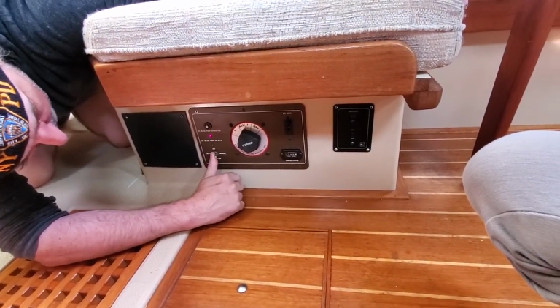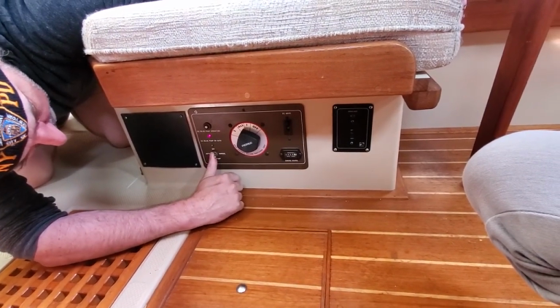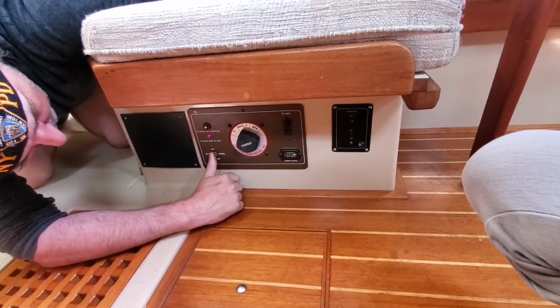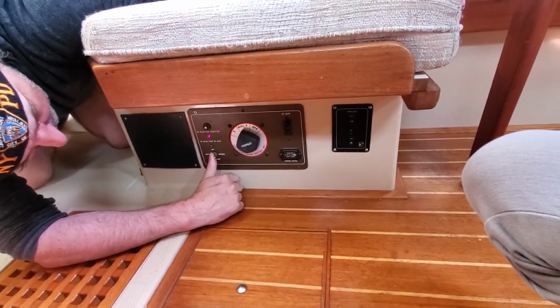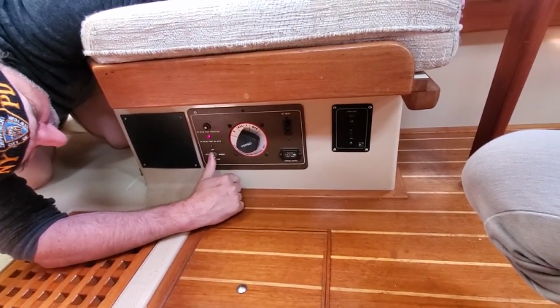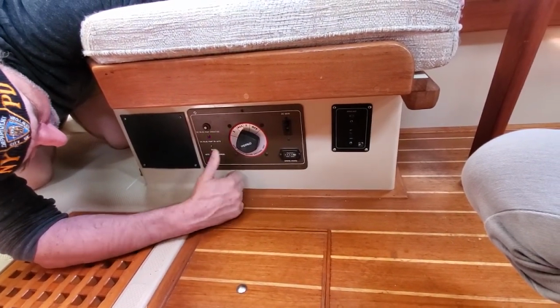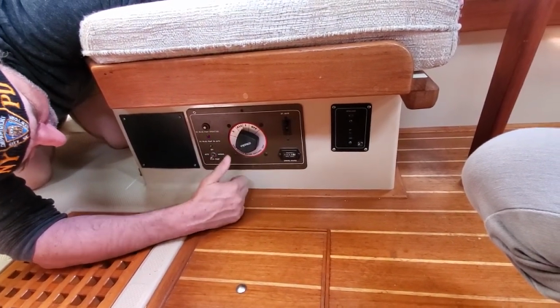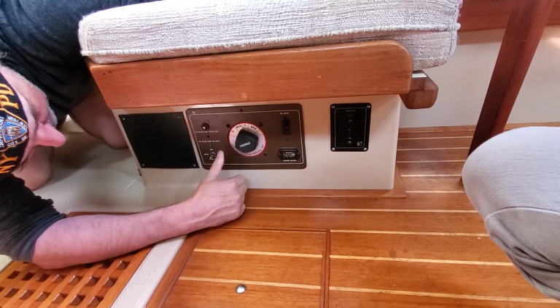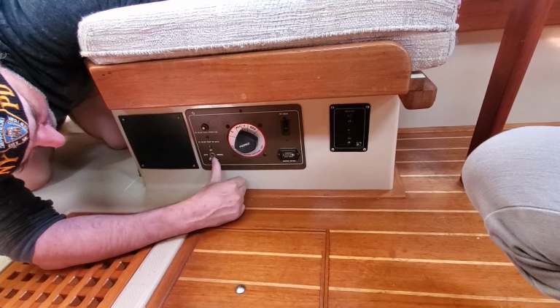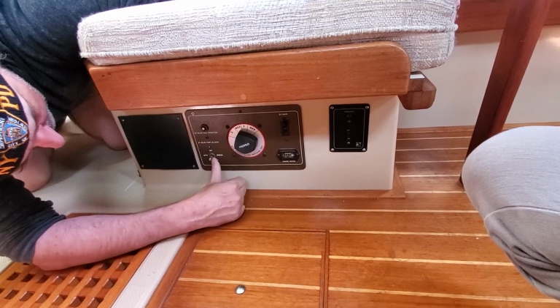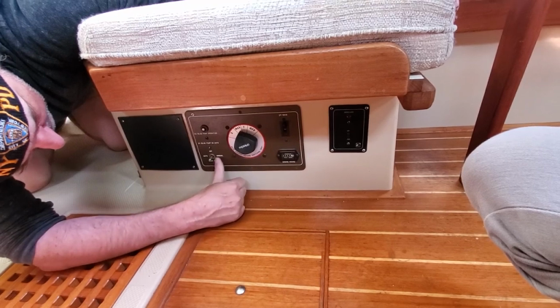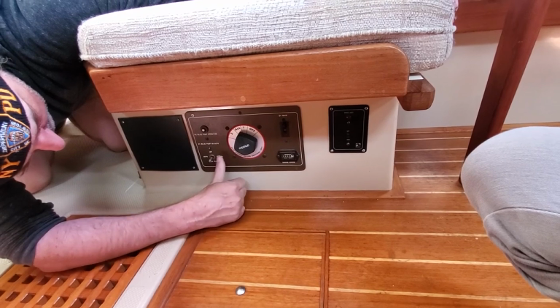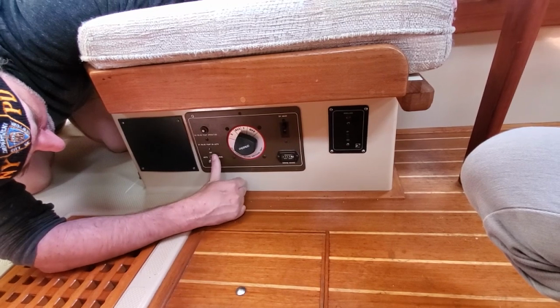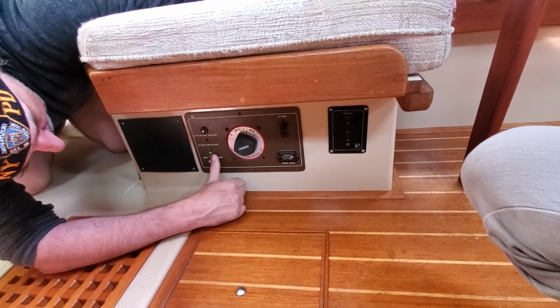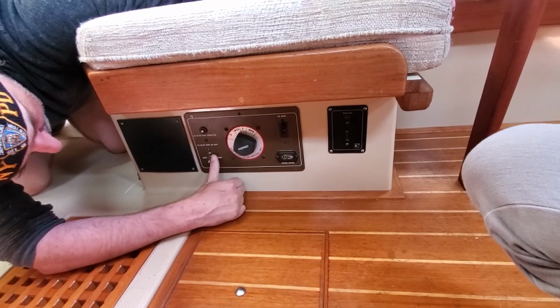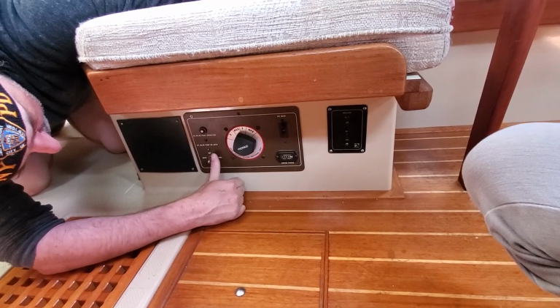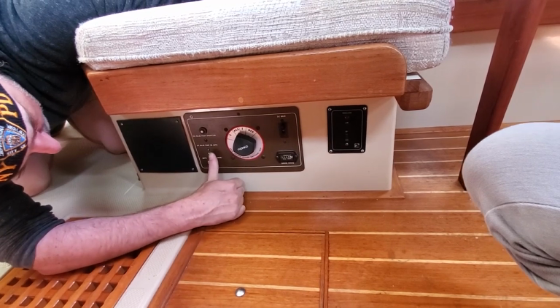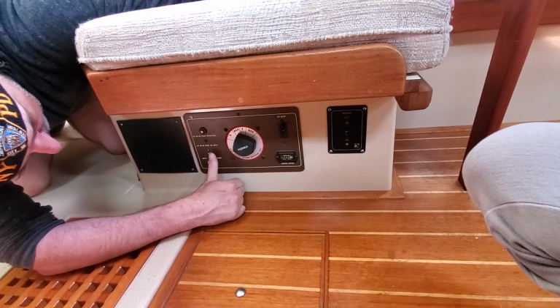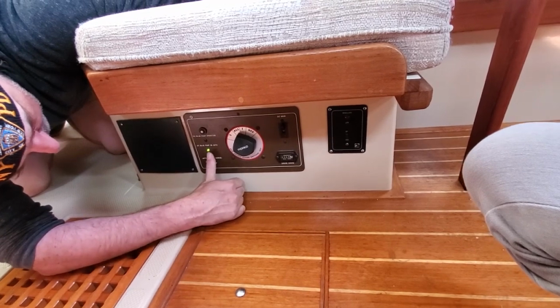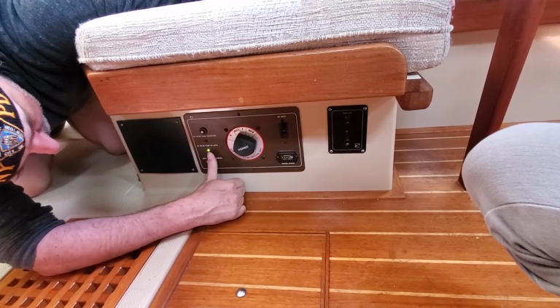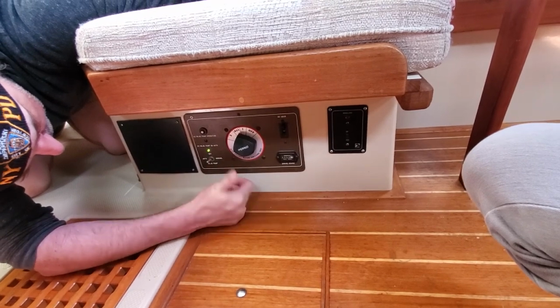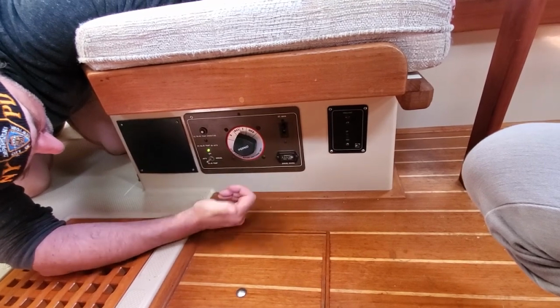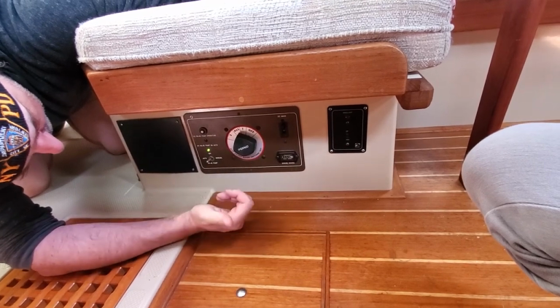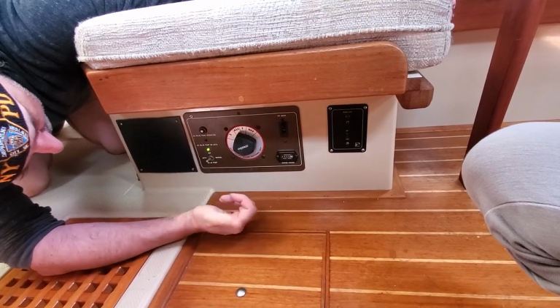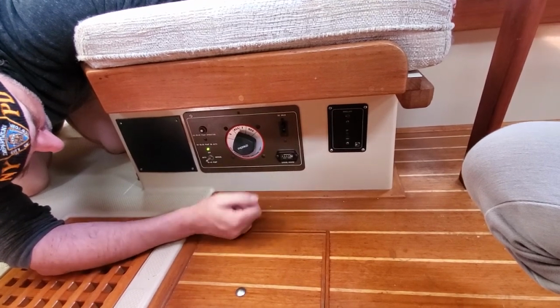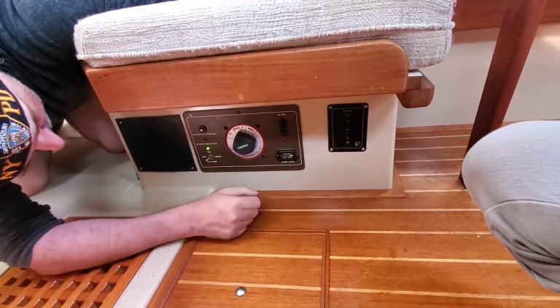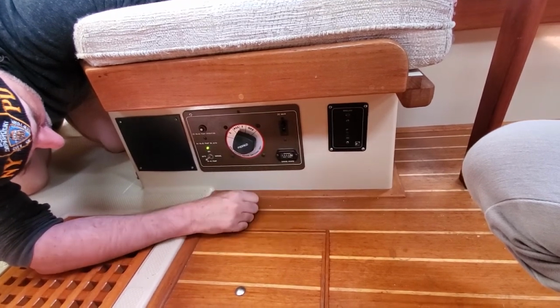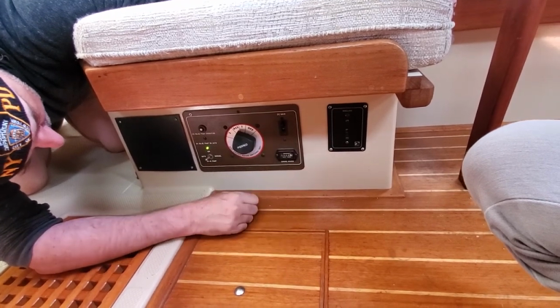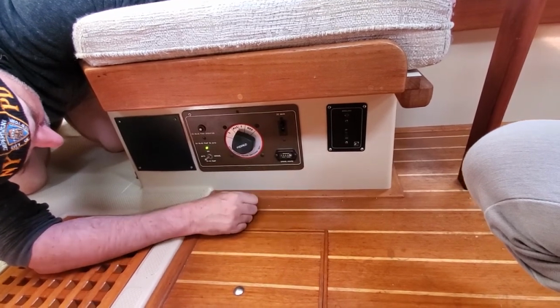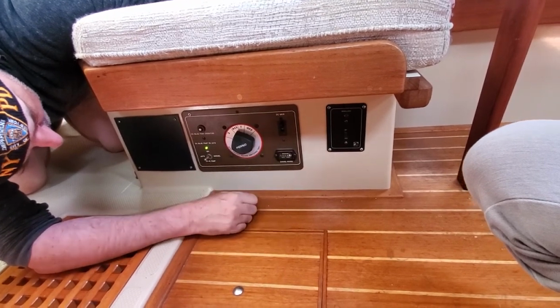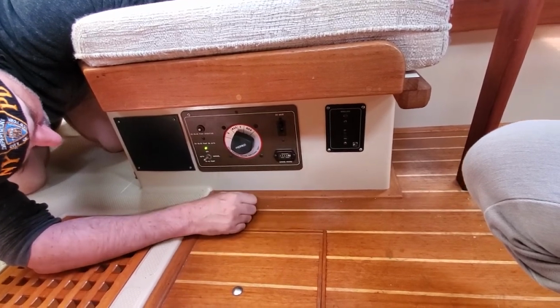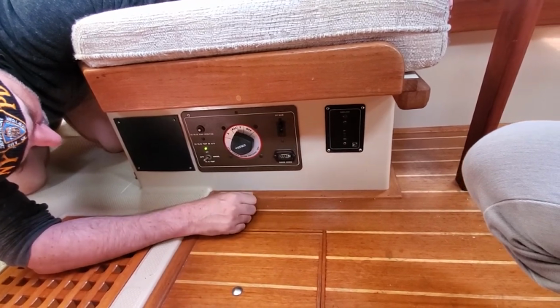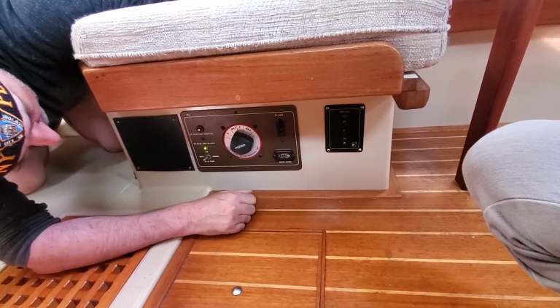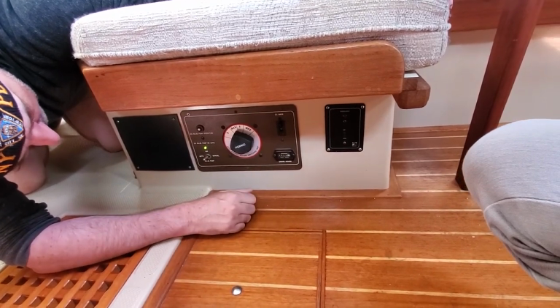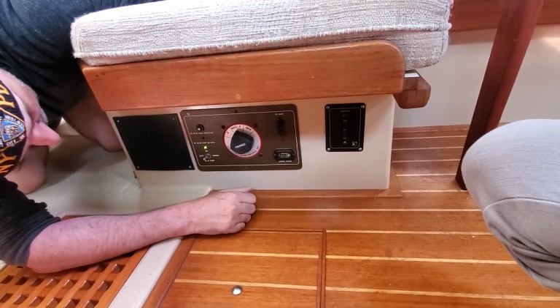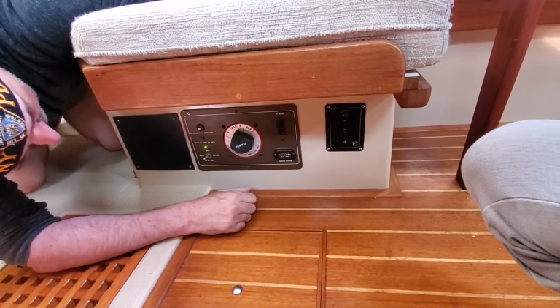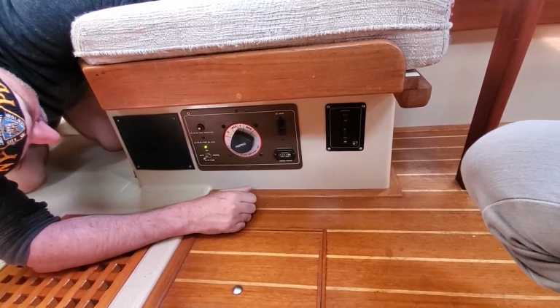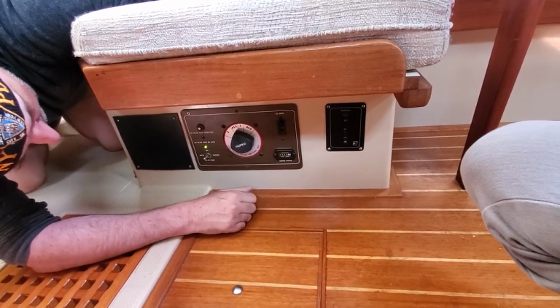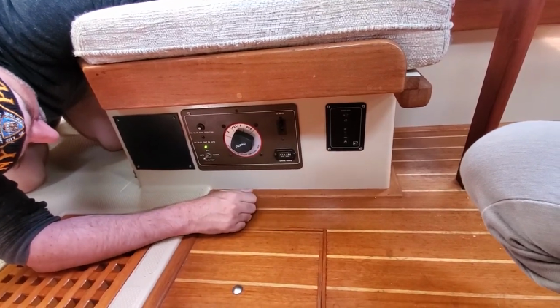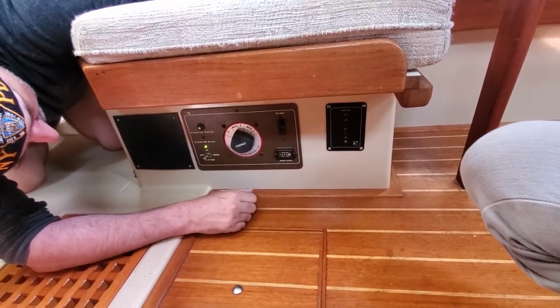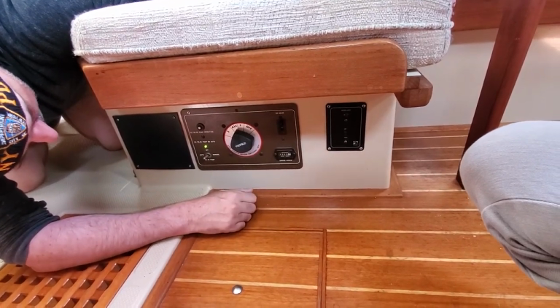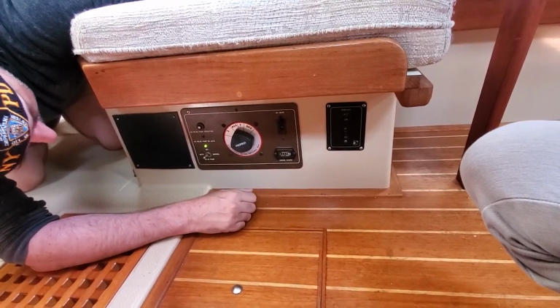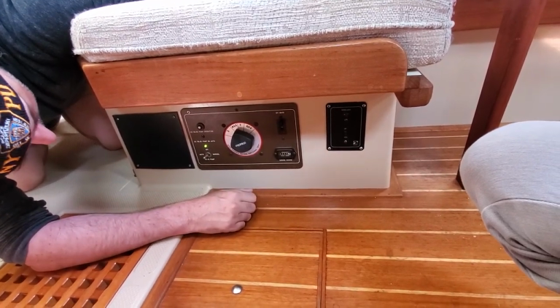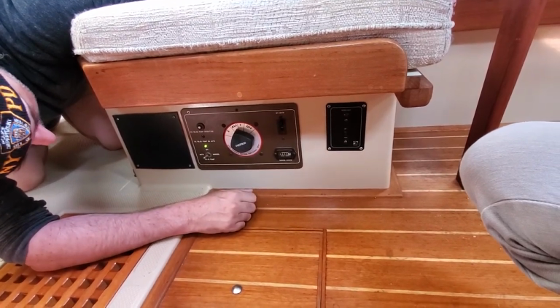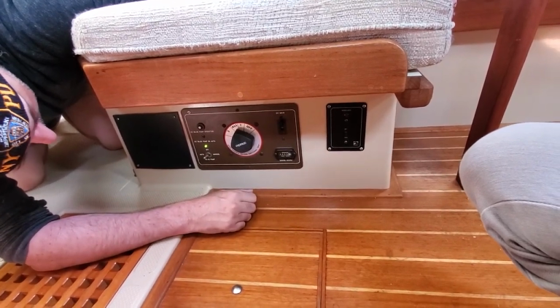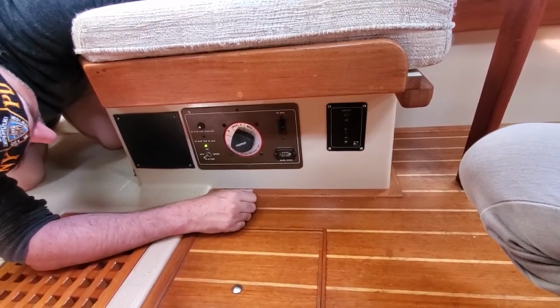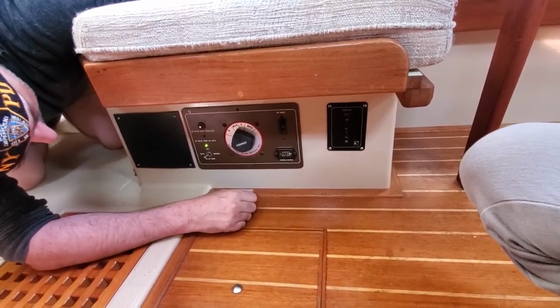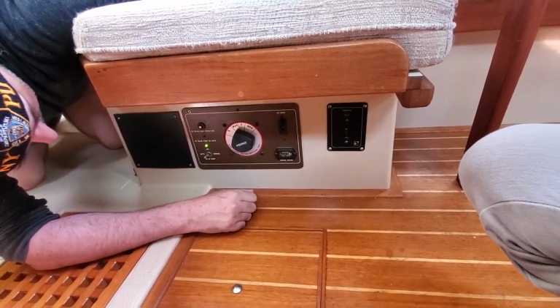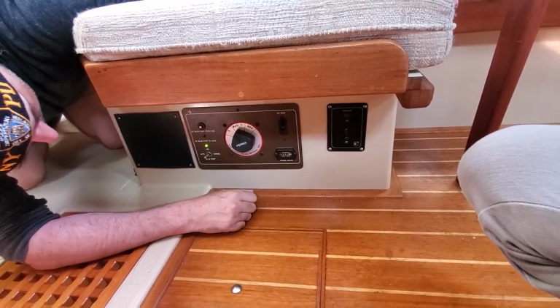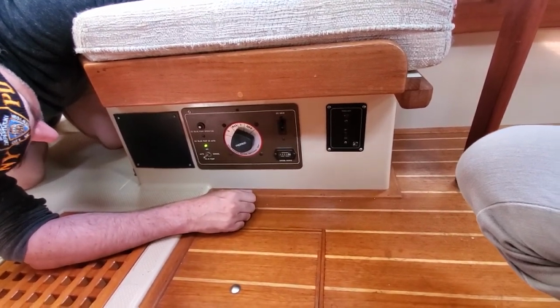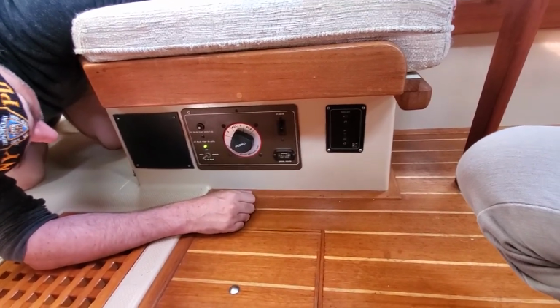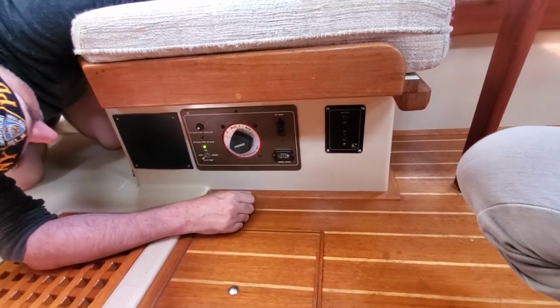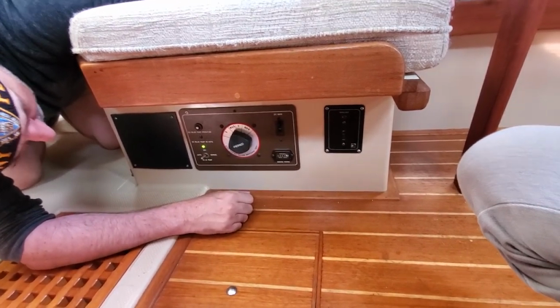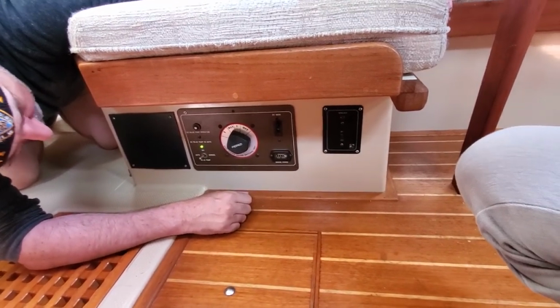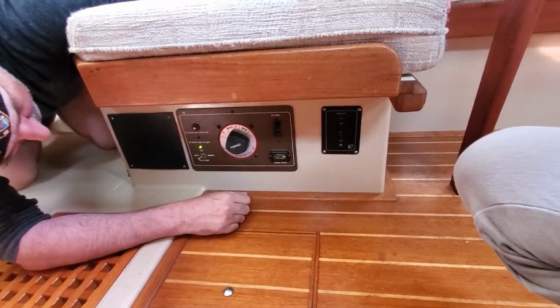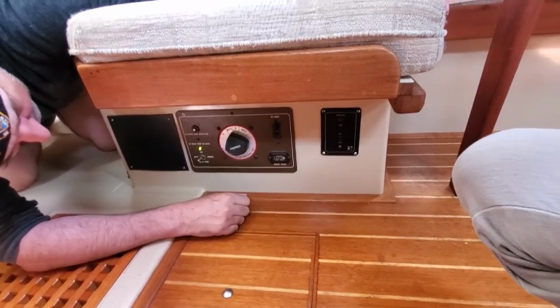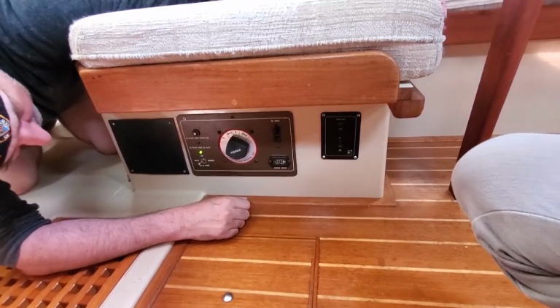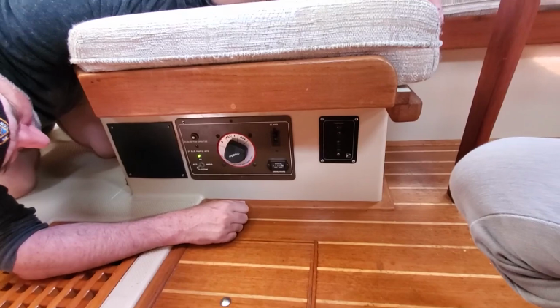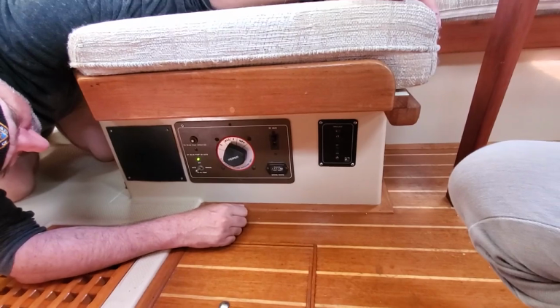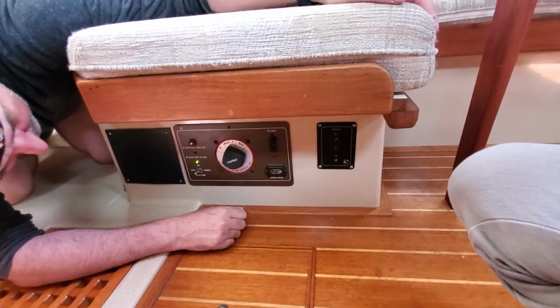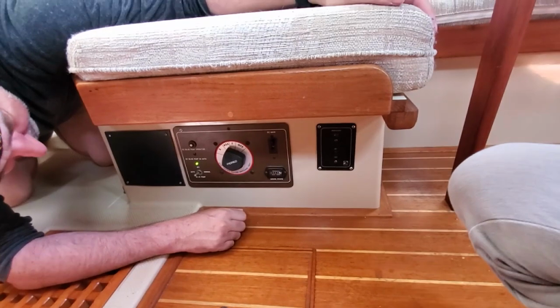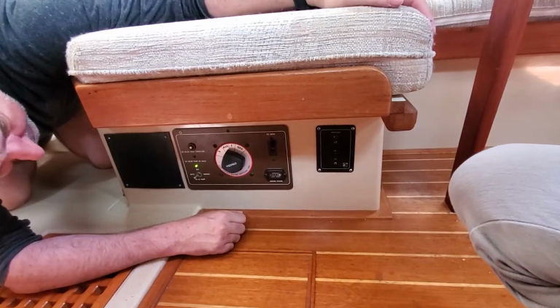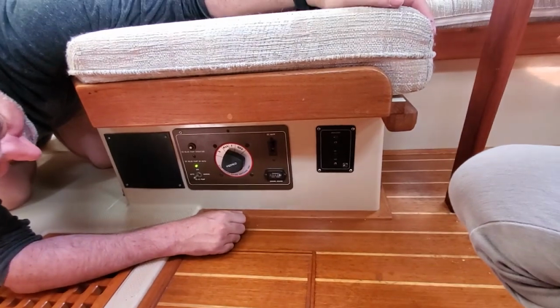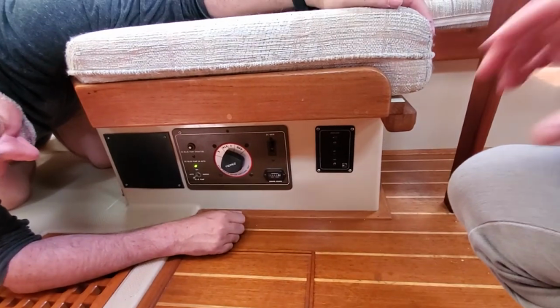This is the other control panel for the windlass and anchor. This is the battery switch — we have two batteries wired together so they charge together. The selector is not very useful except to turn it off. This is the automatic bilge pump which is always on; you can operate it manually if you need to, but it runs in automatic most of the time.